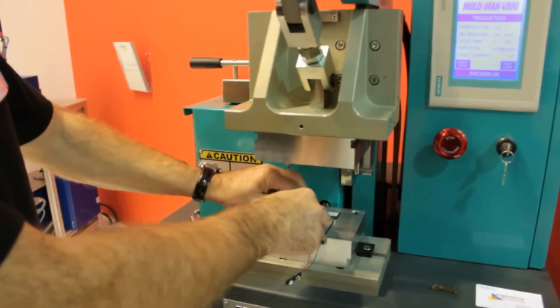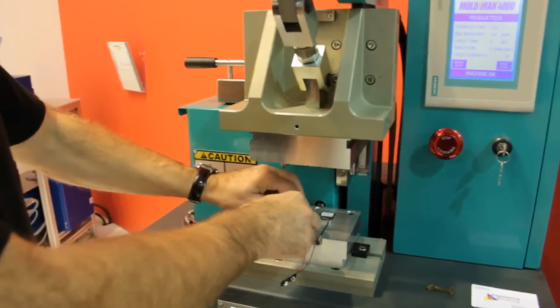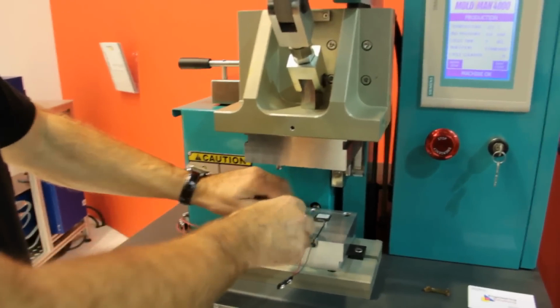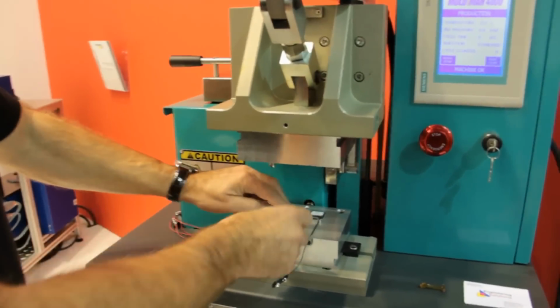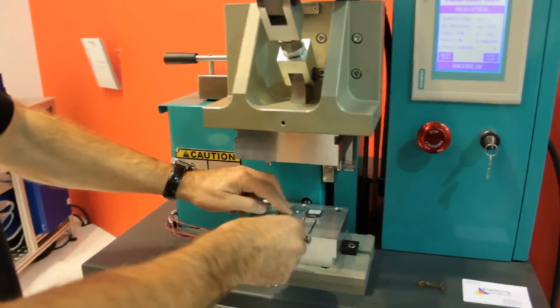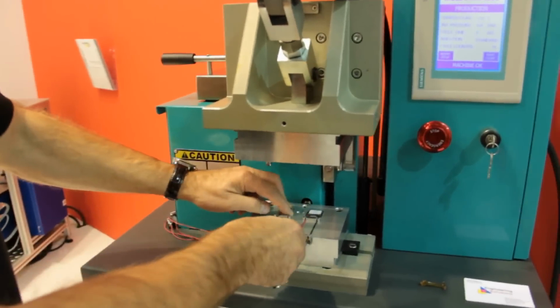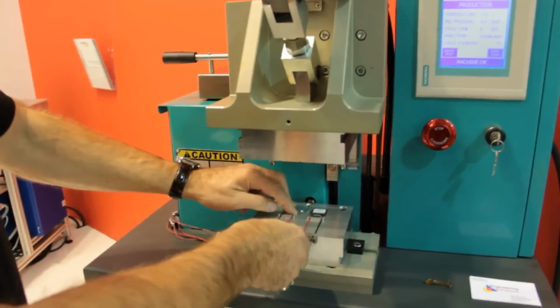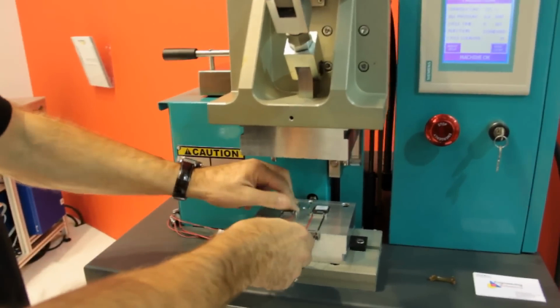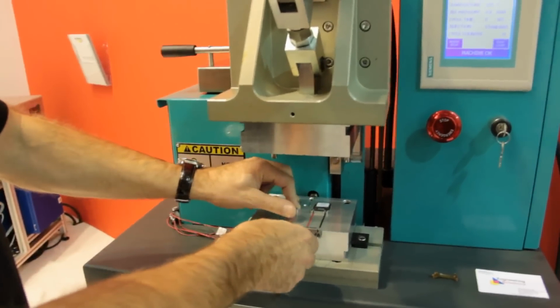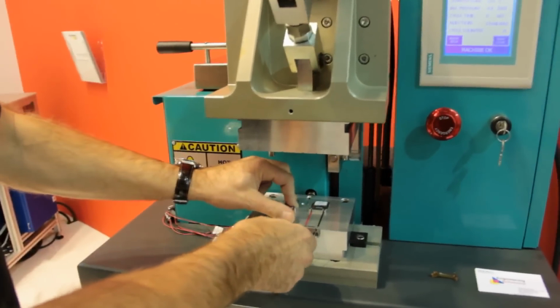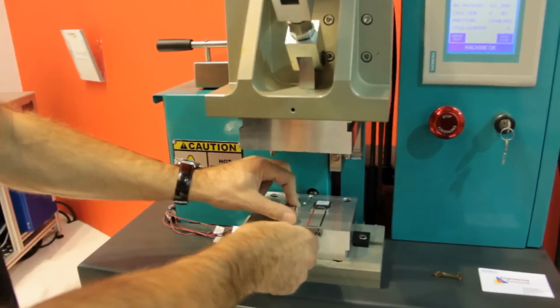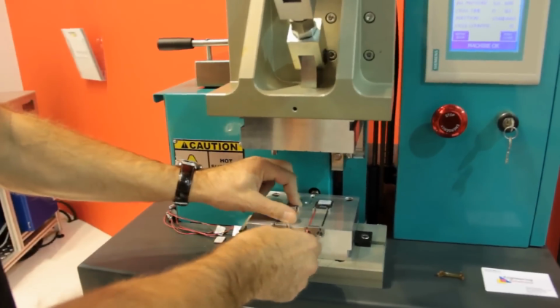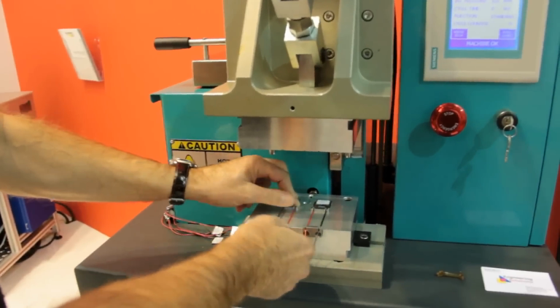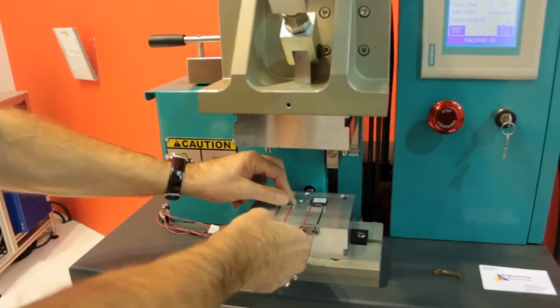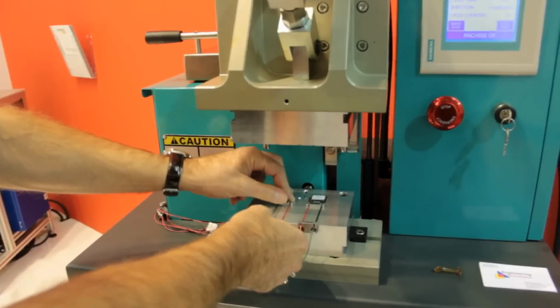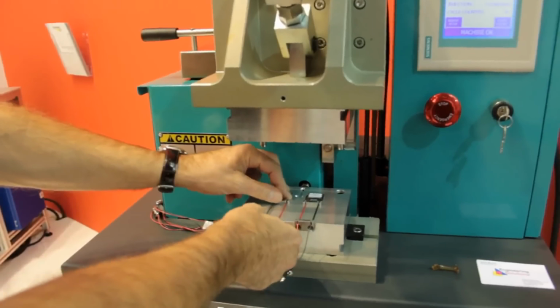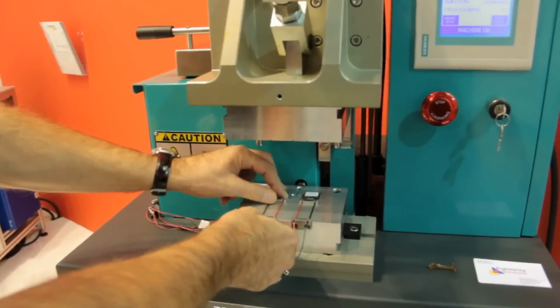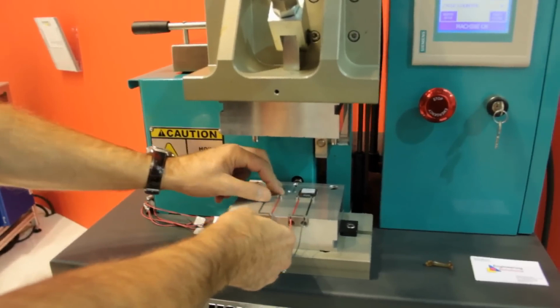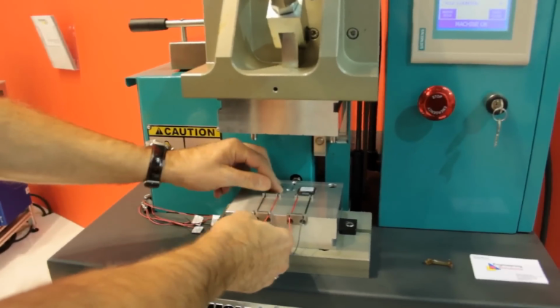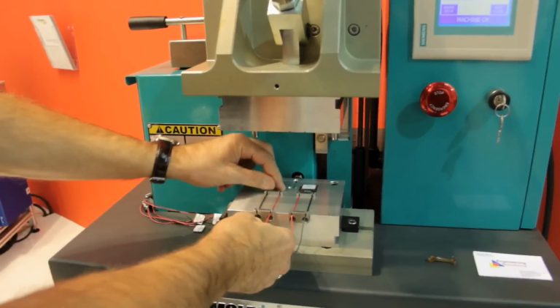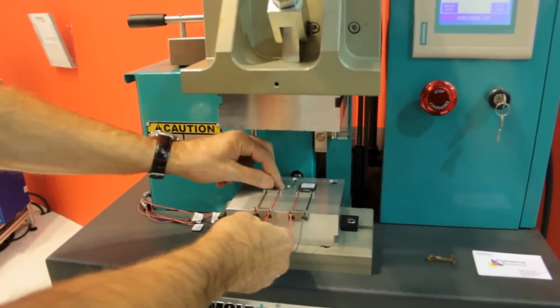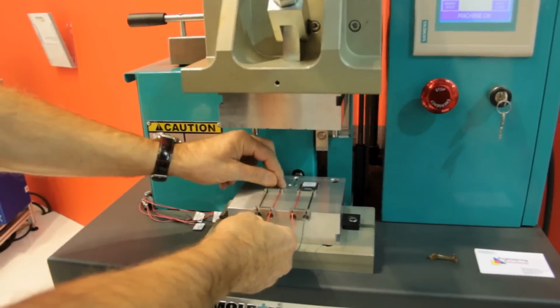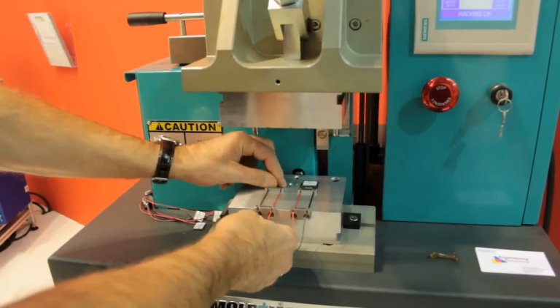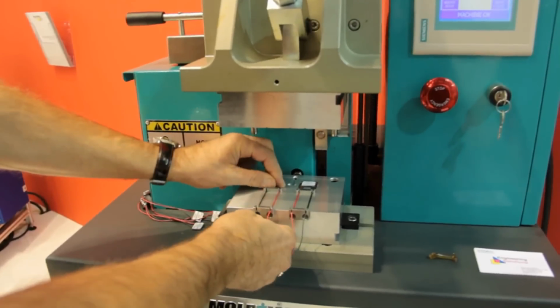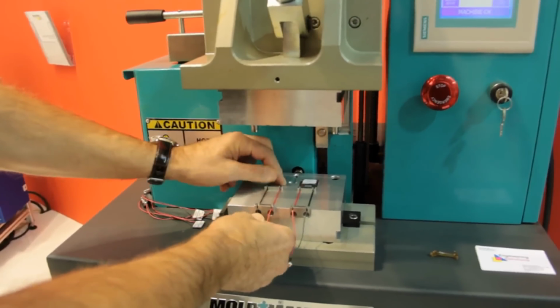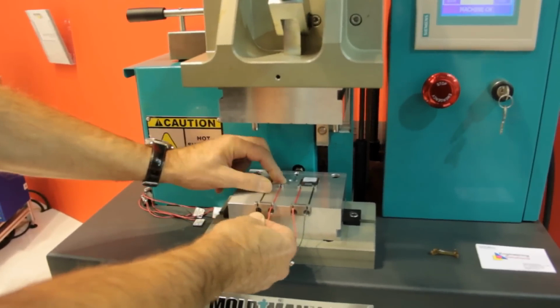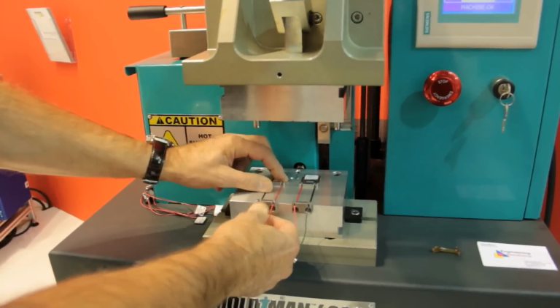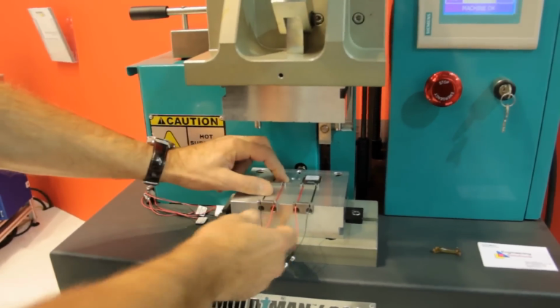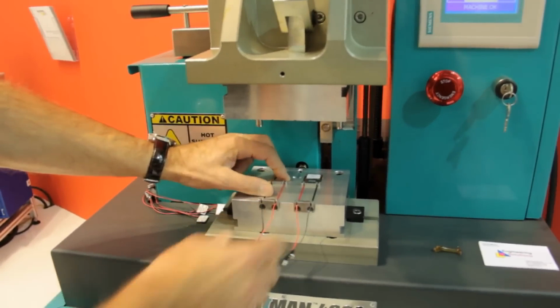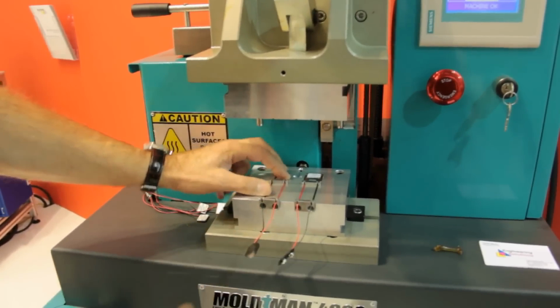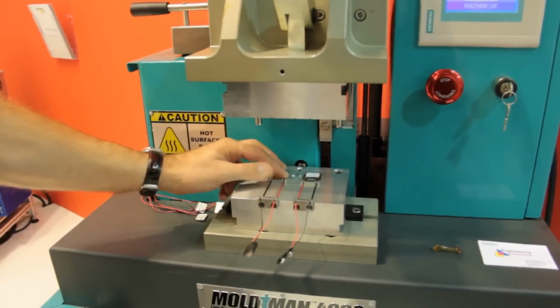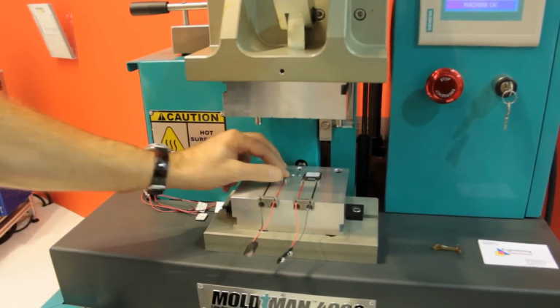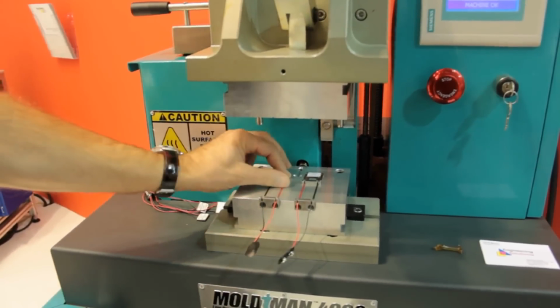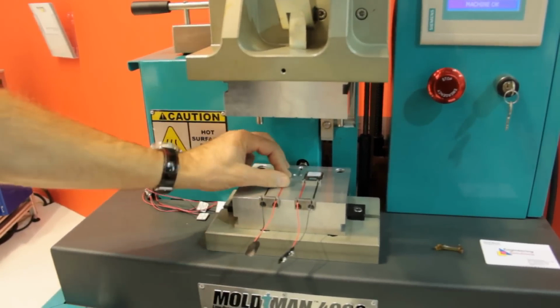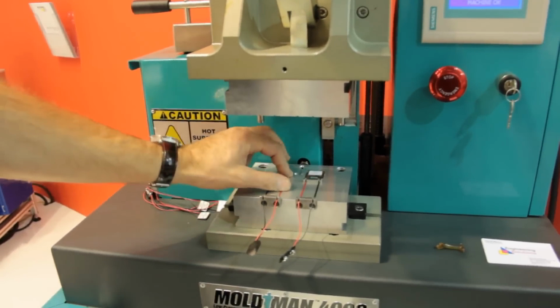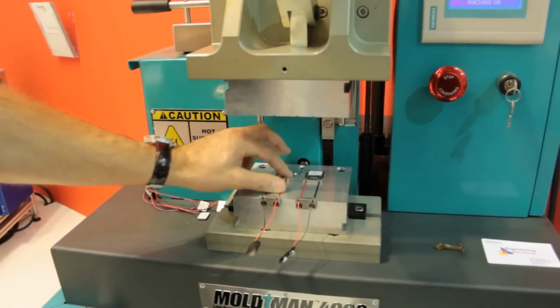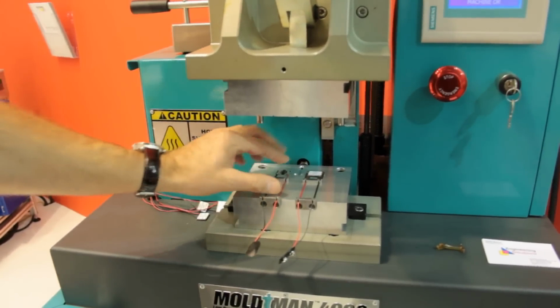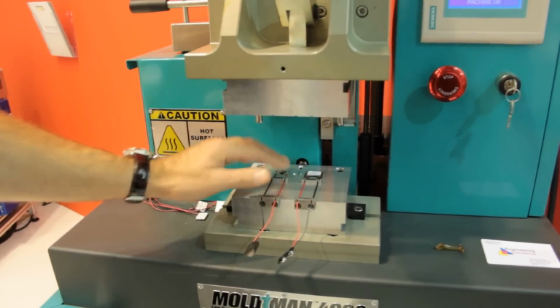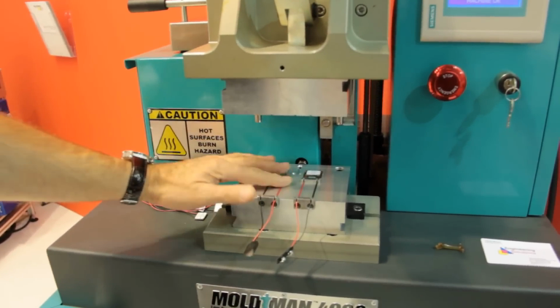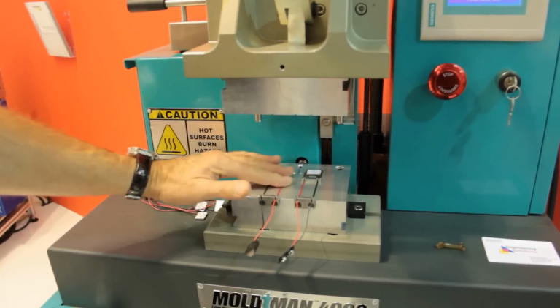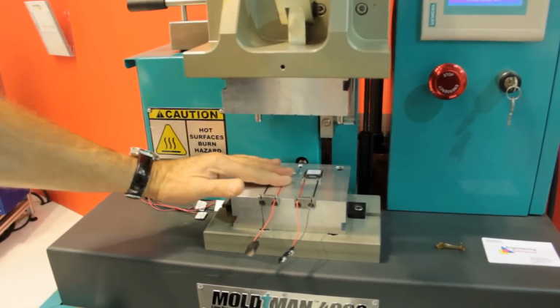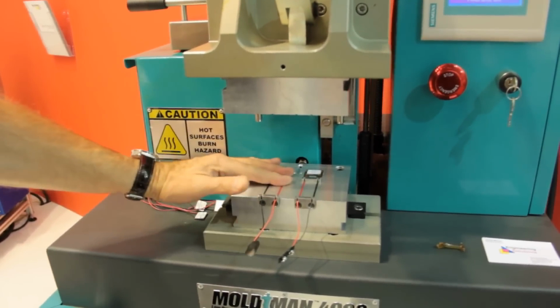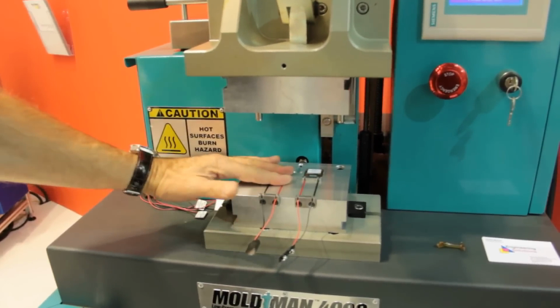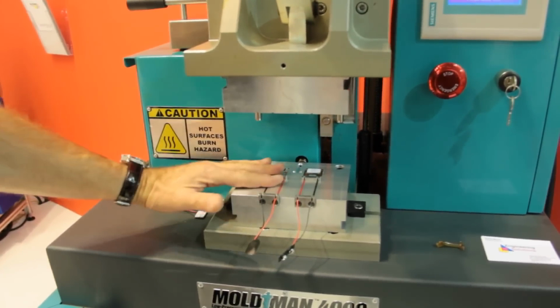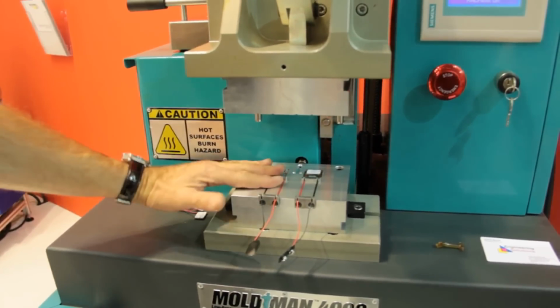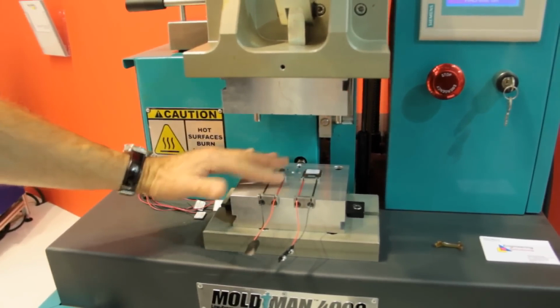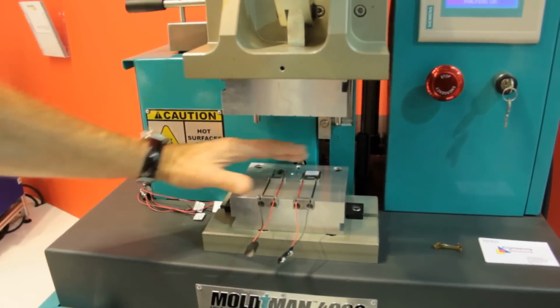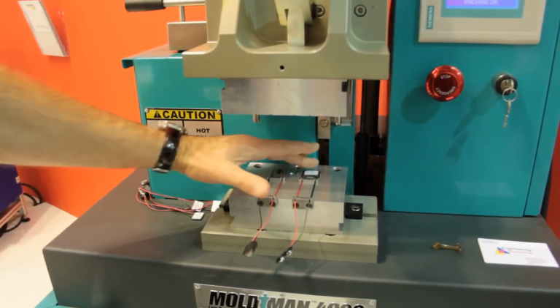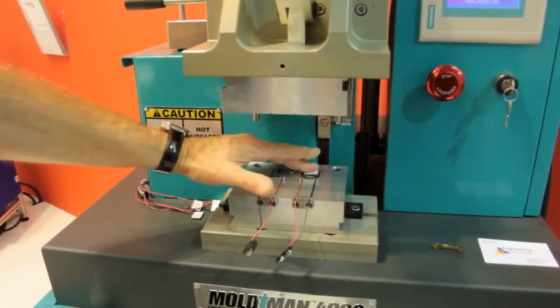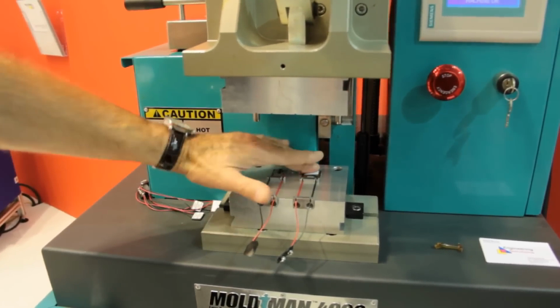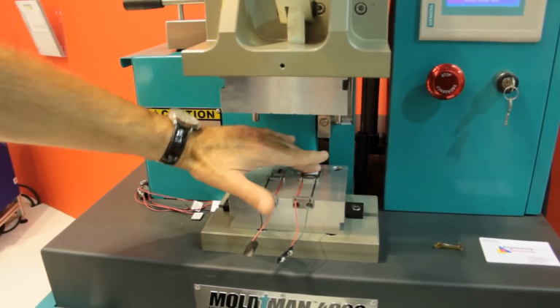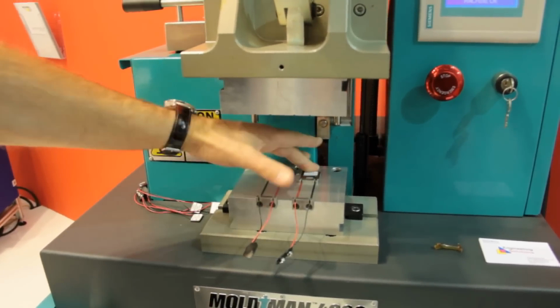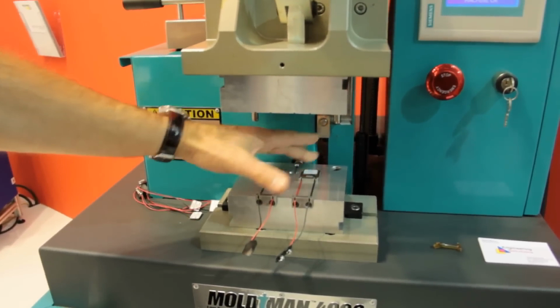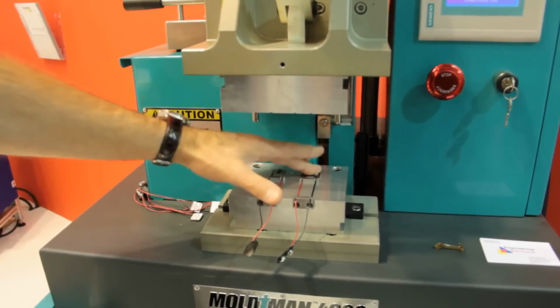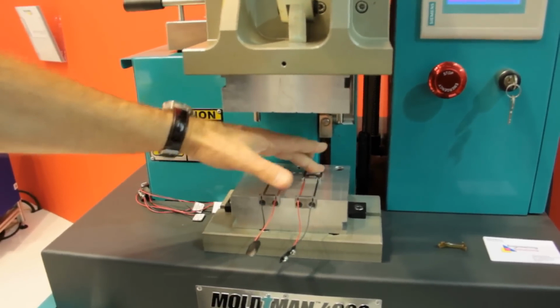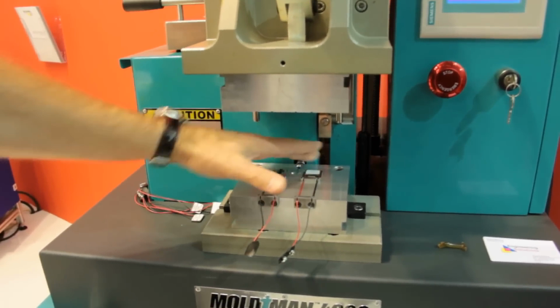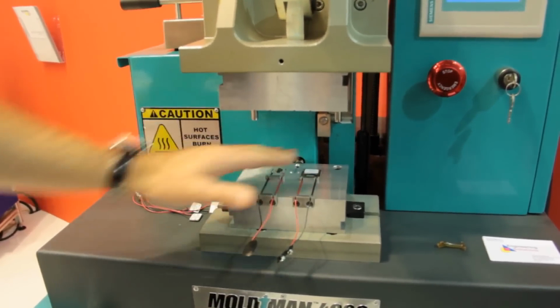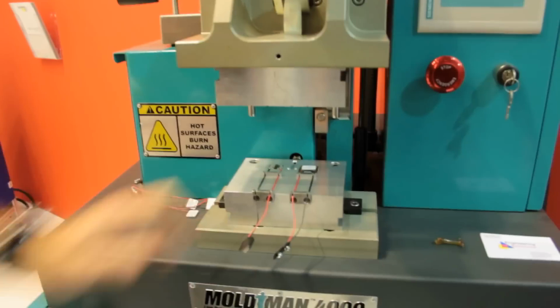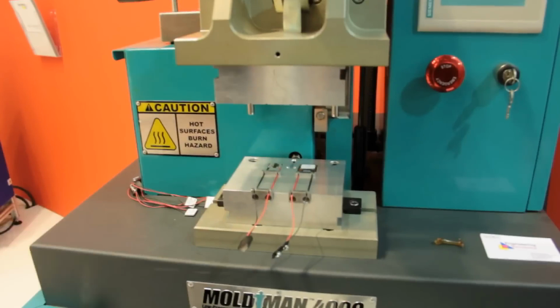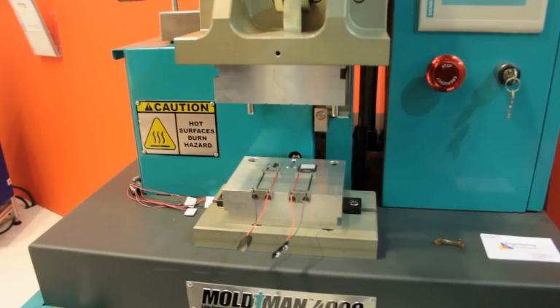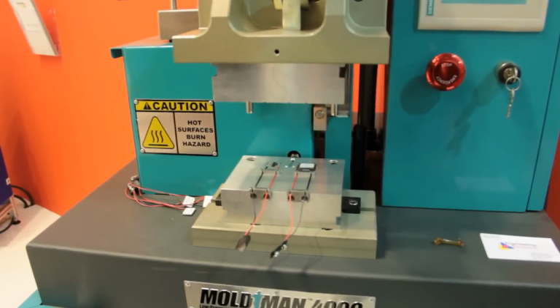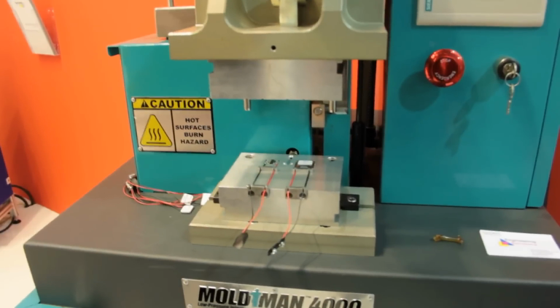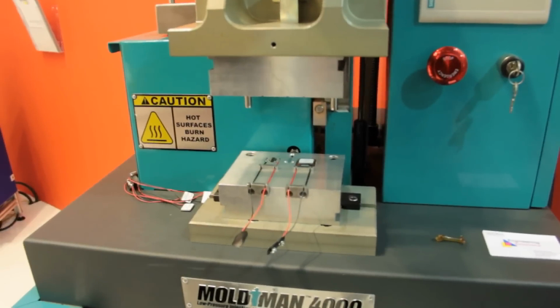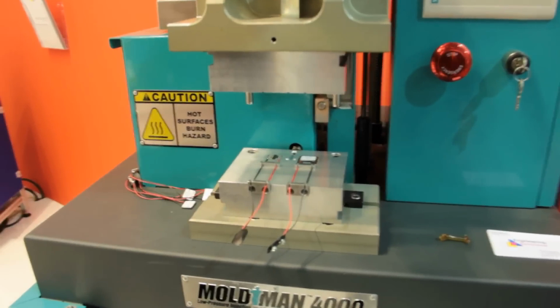Firstly, I locate the part to be overmolded in its first stage. I already have one that is part molded in the second cavity.